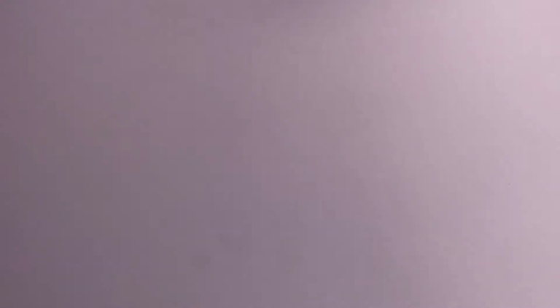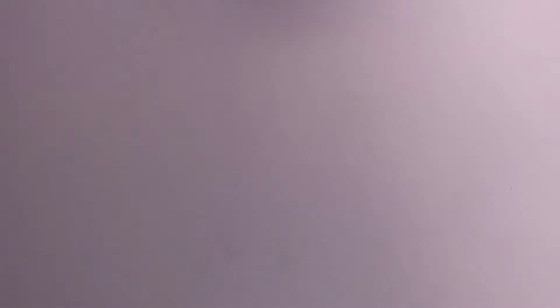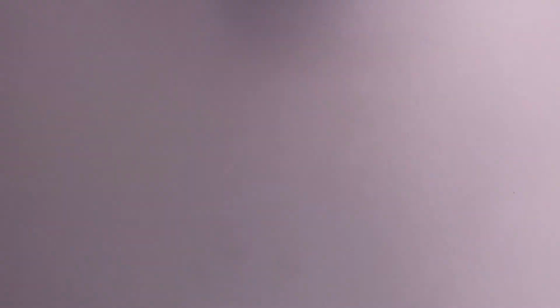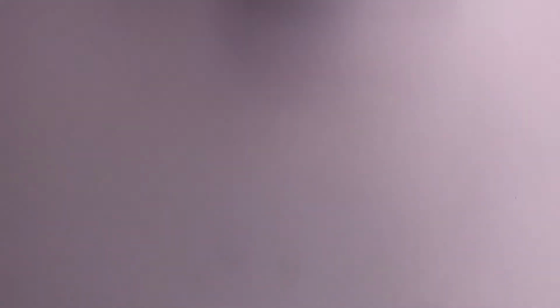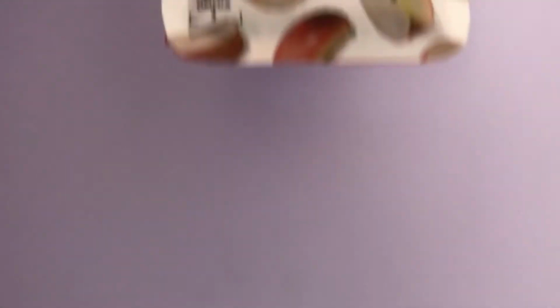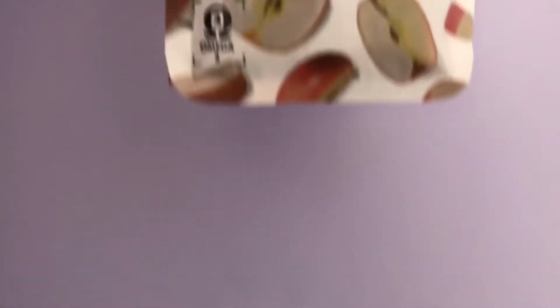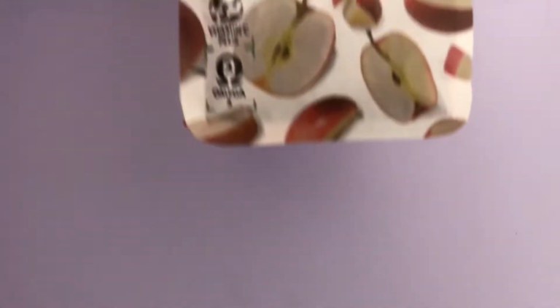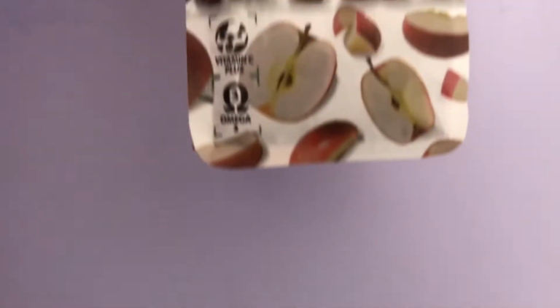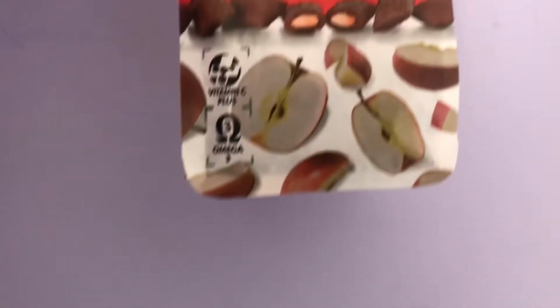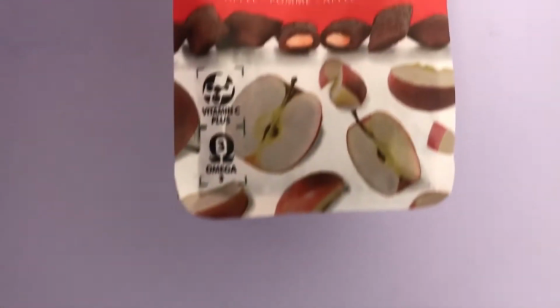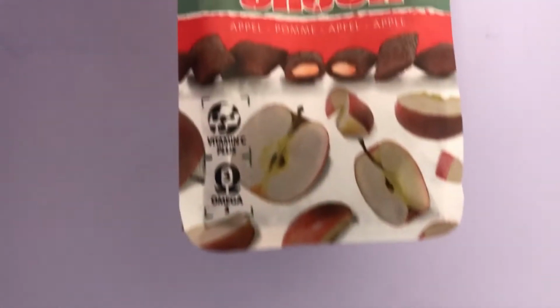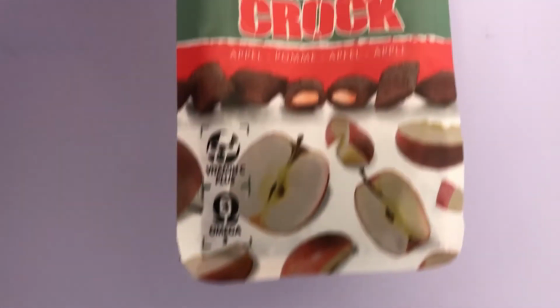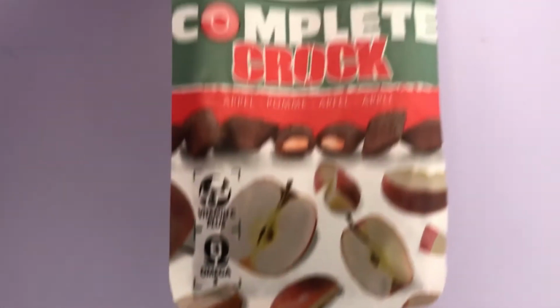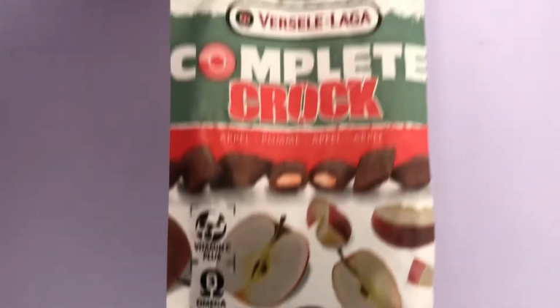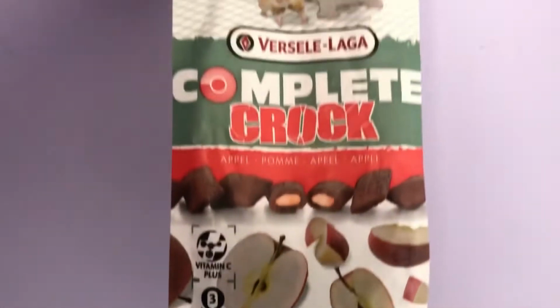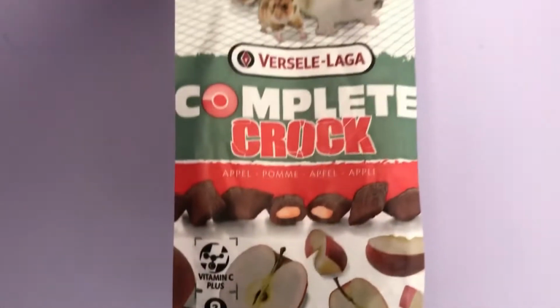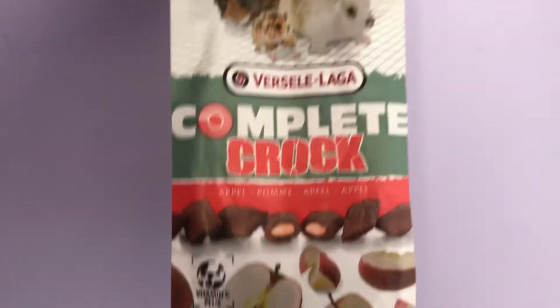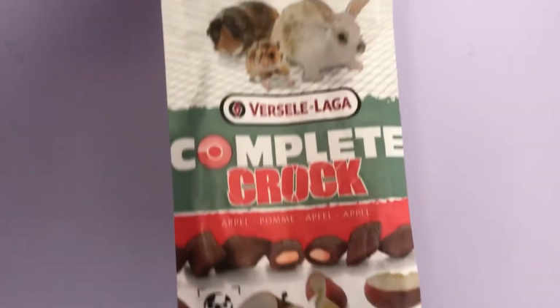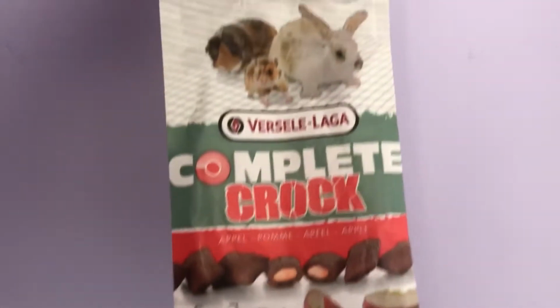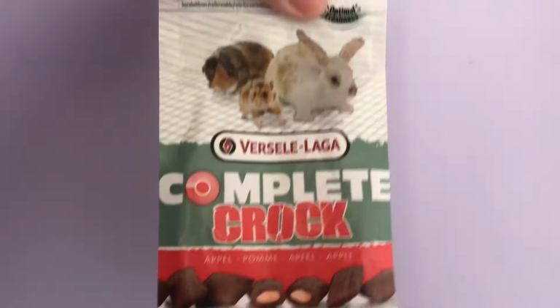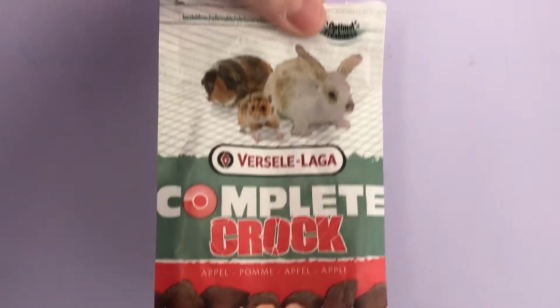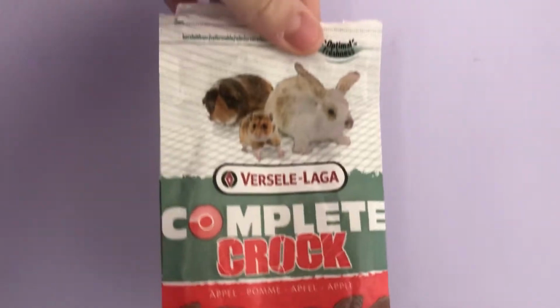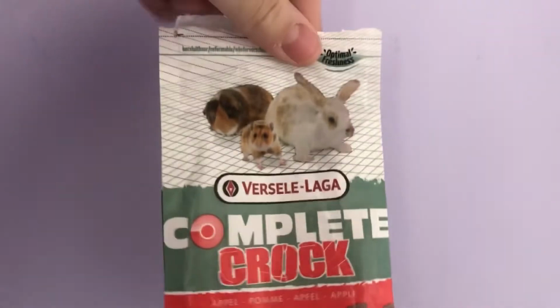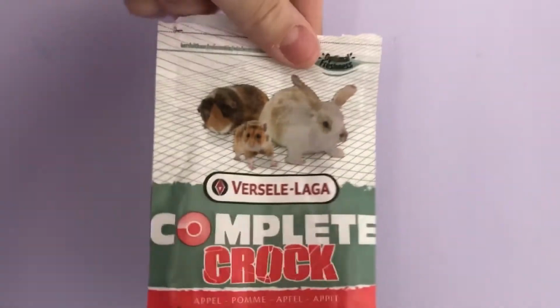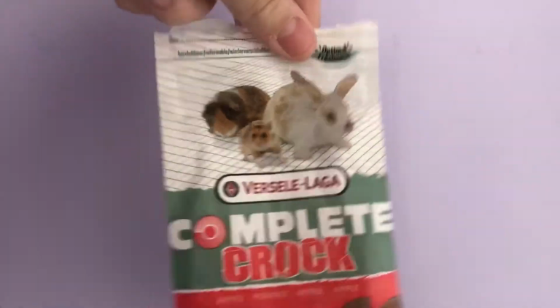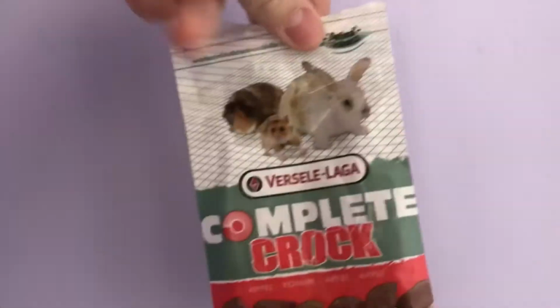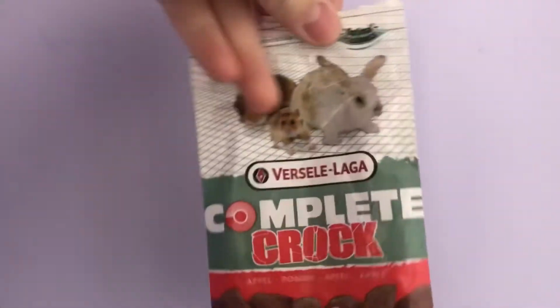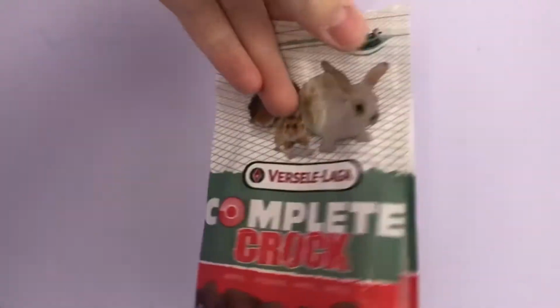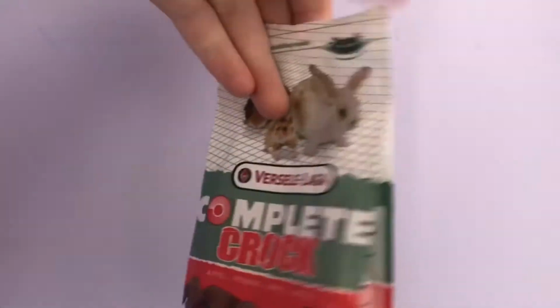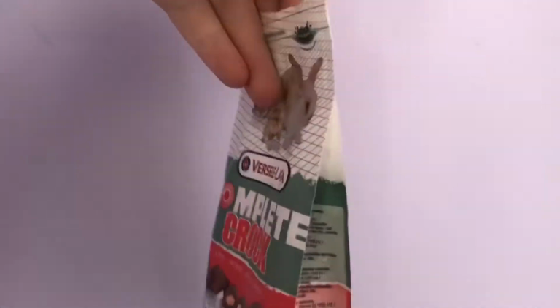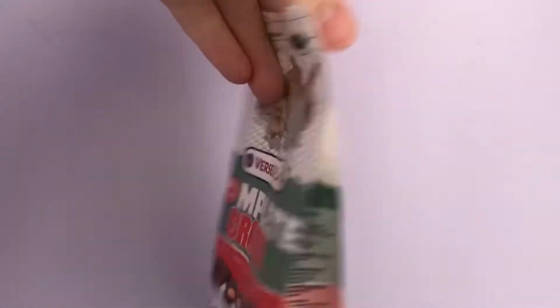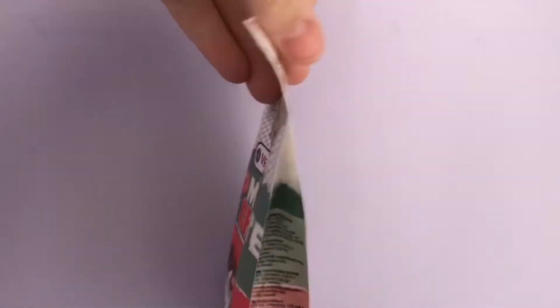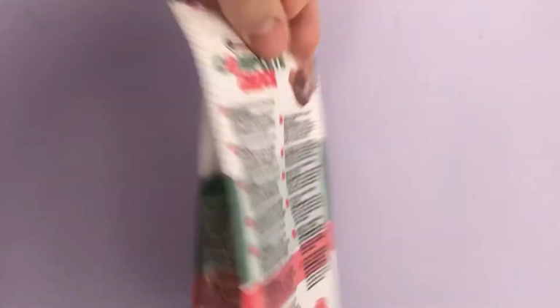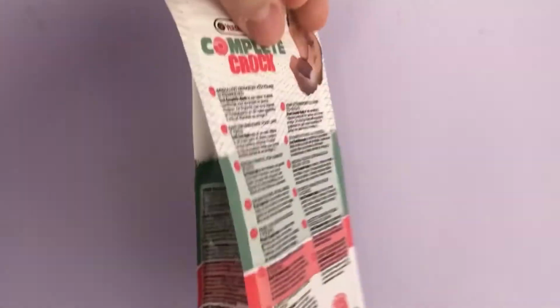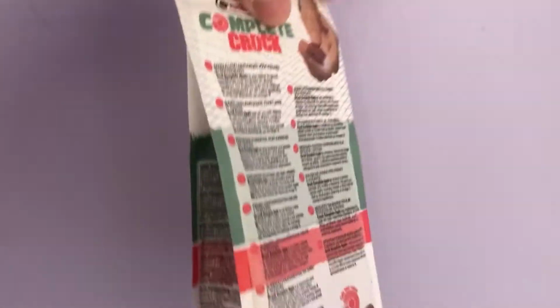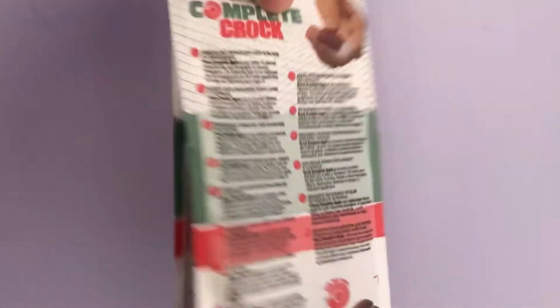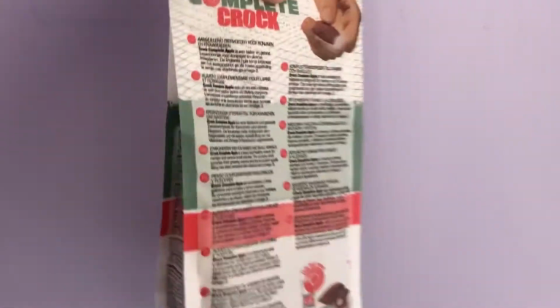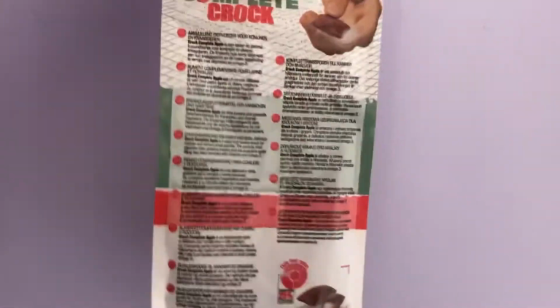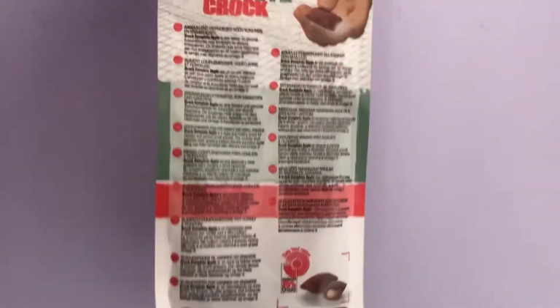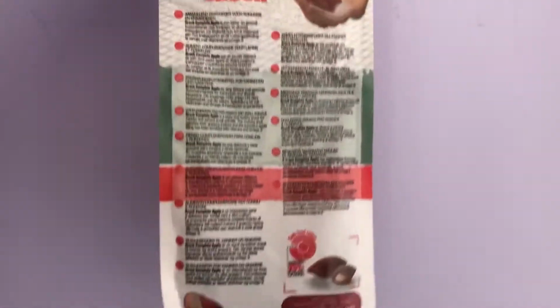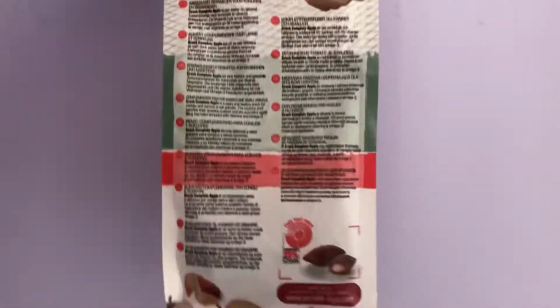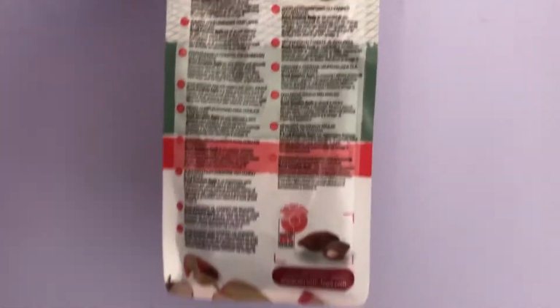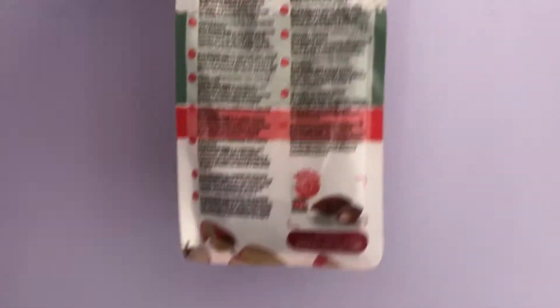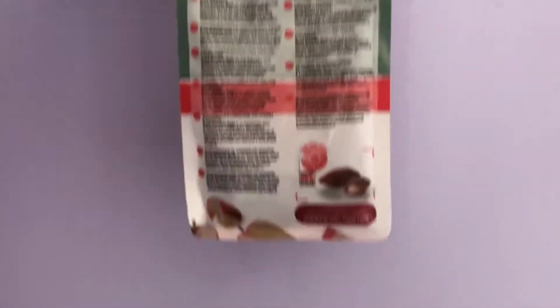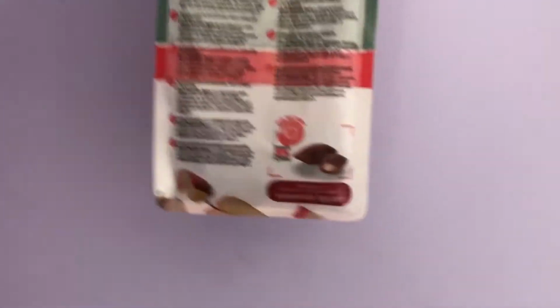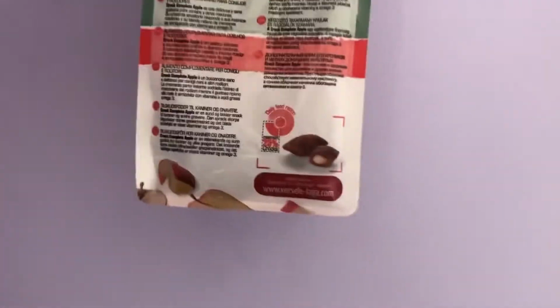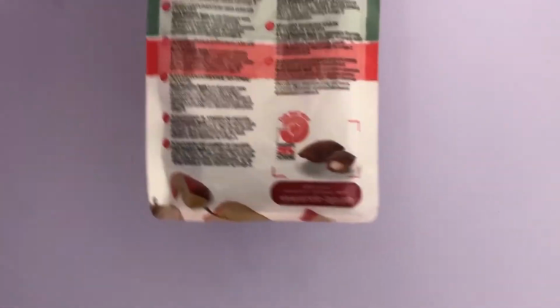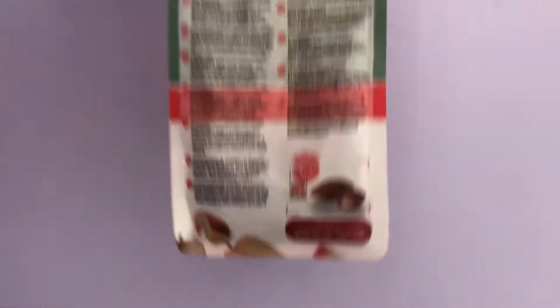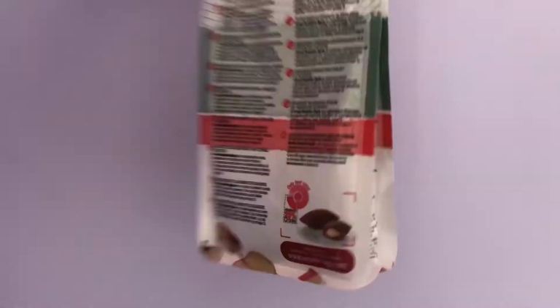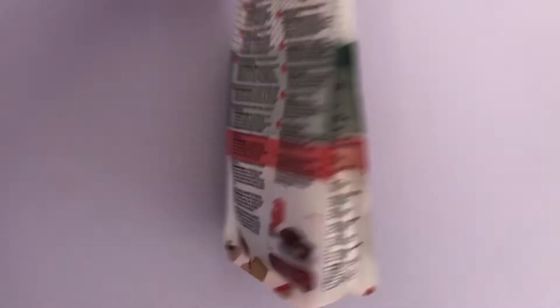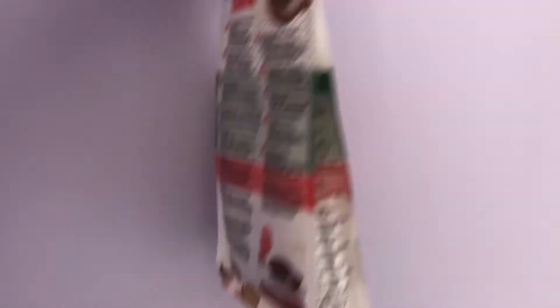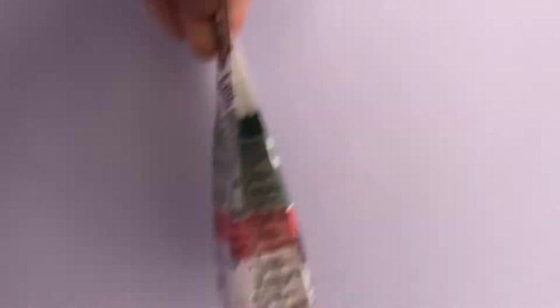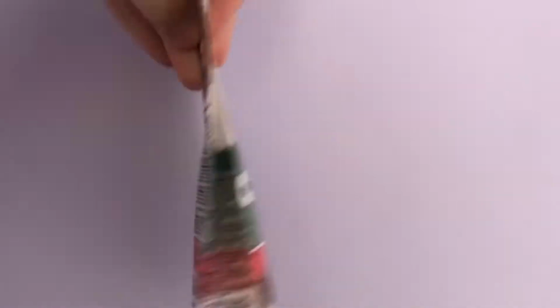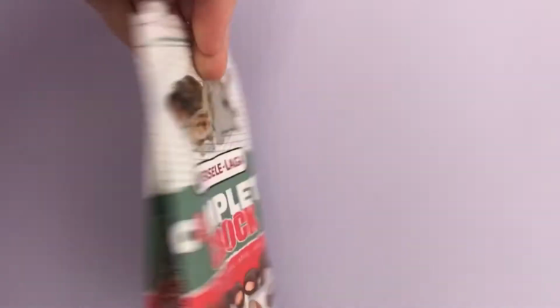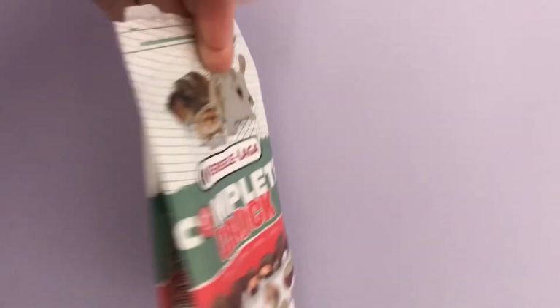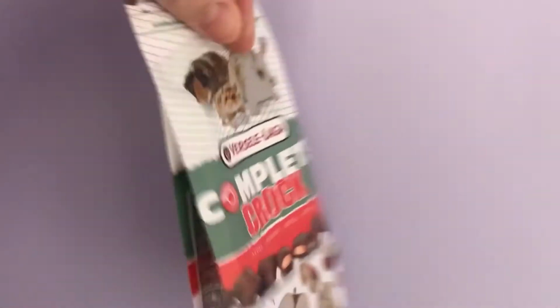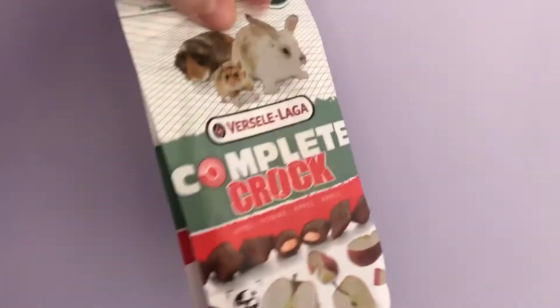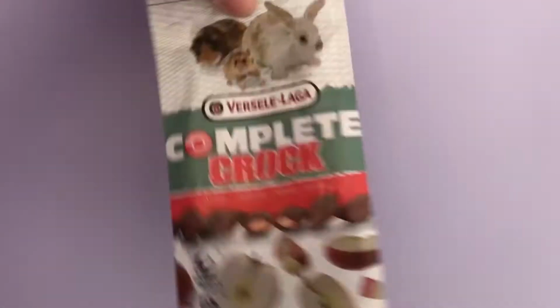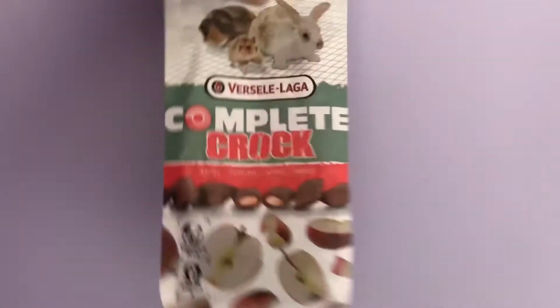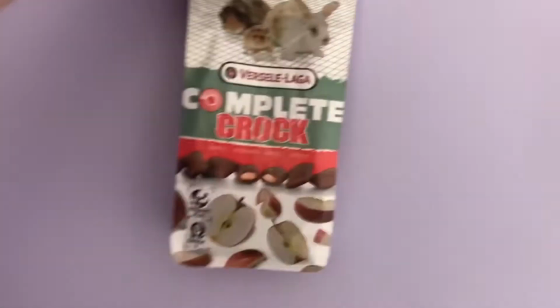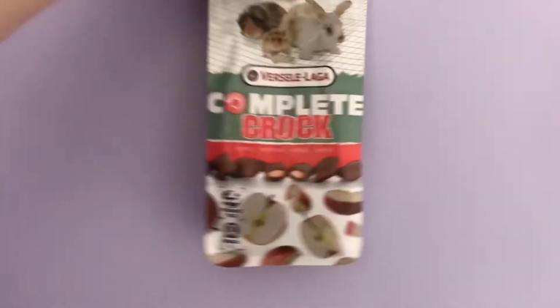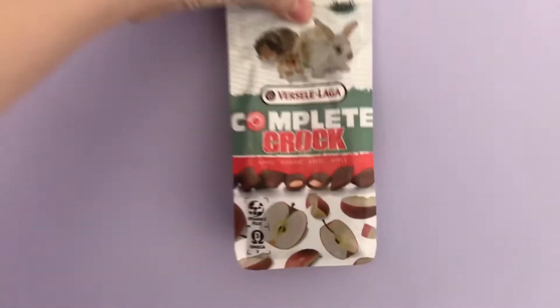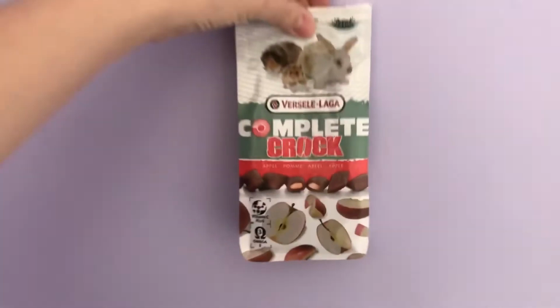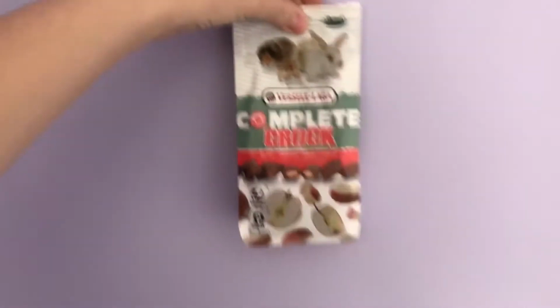Next I'll be trying these treats, and I think this was probably their favorite thing — they absolutely love this. This is the apple flavor.